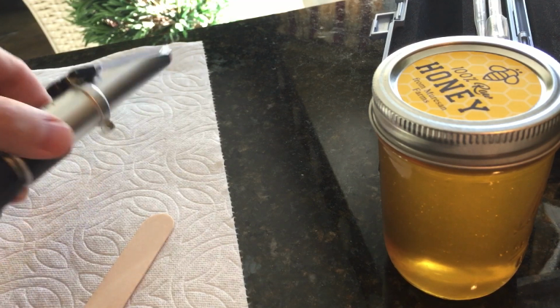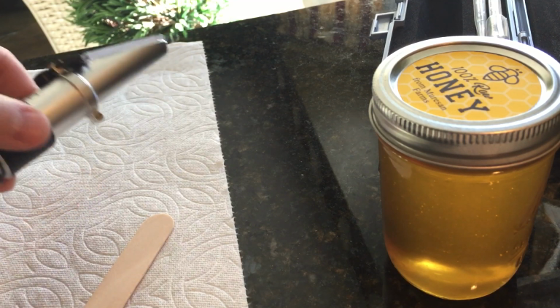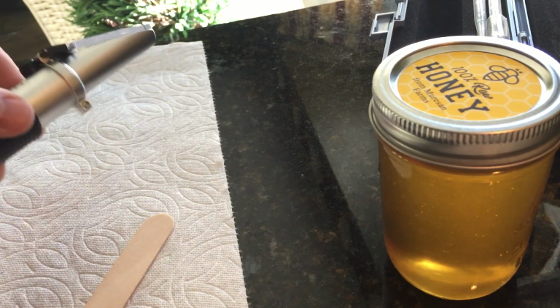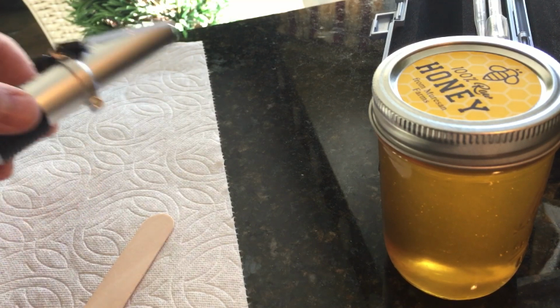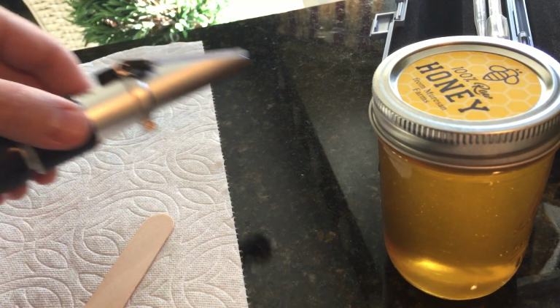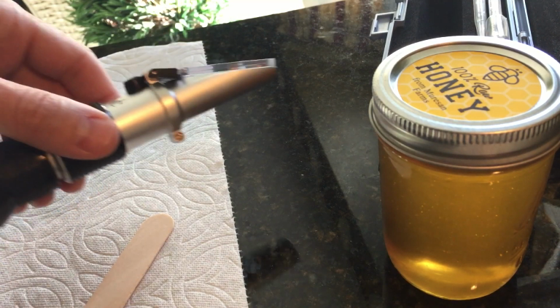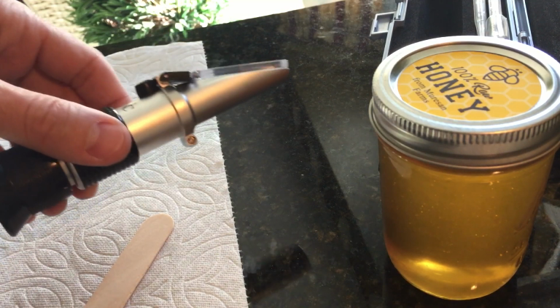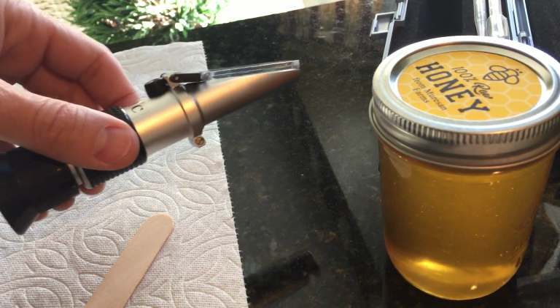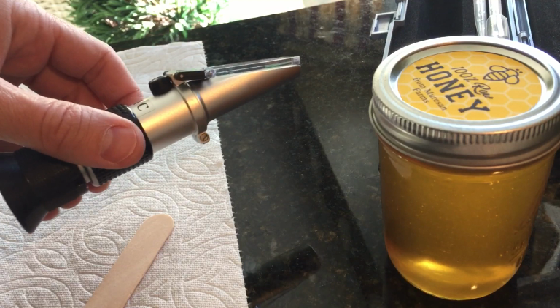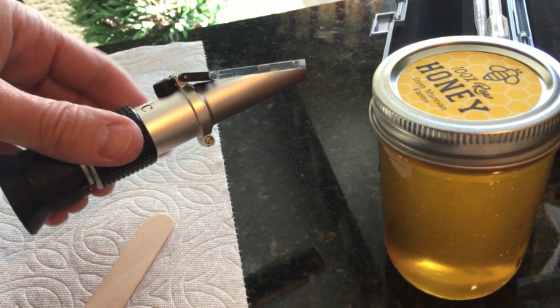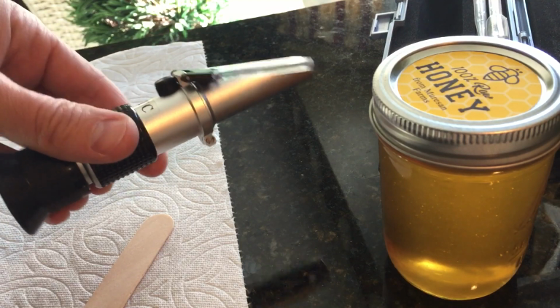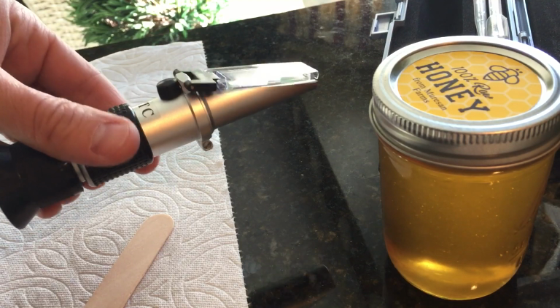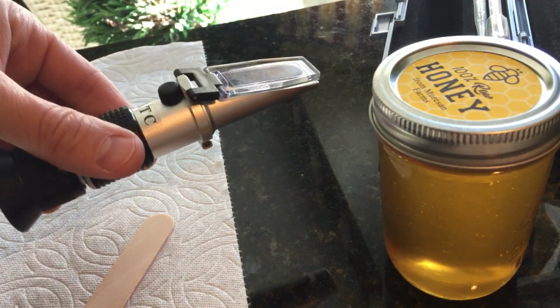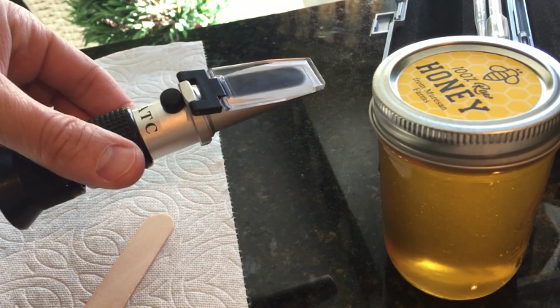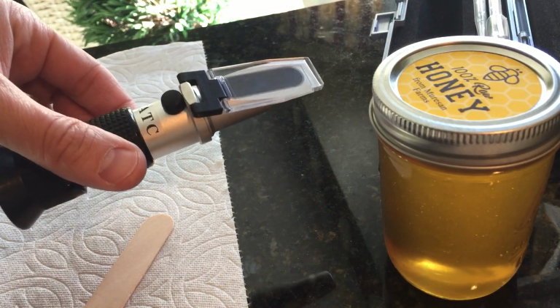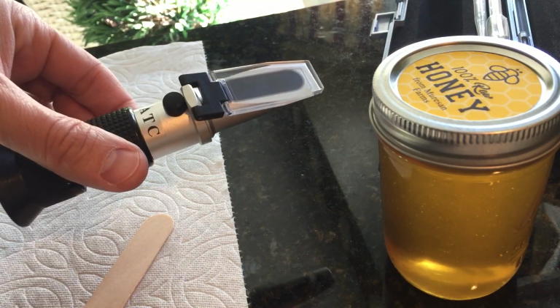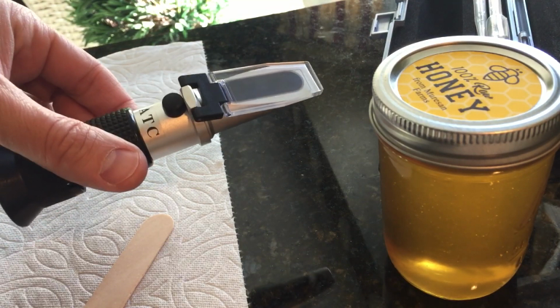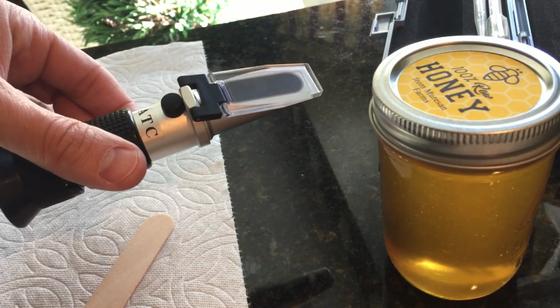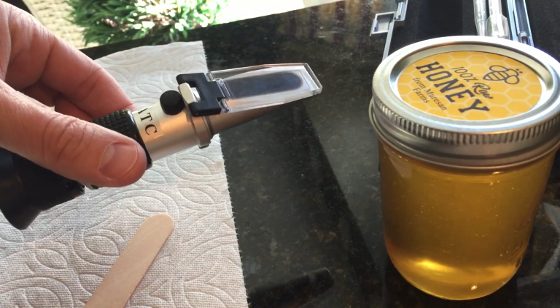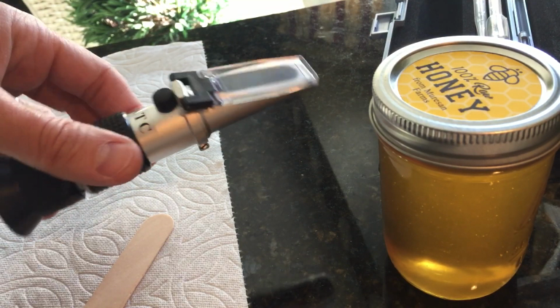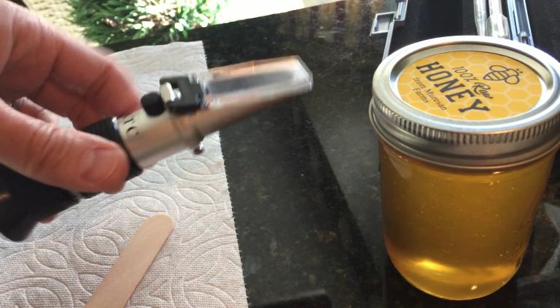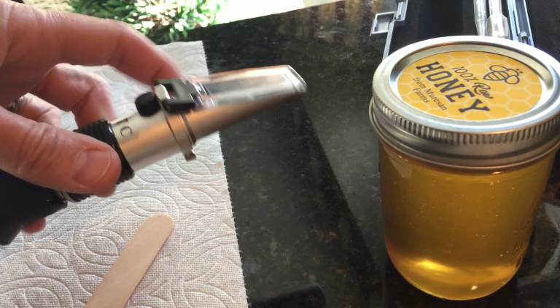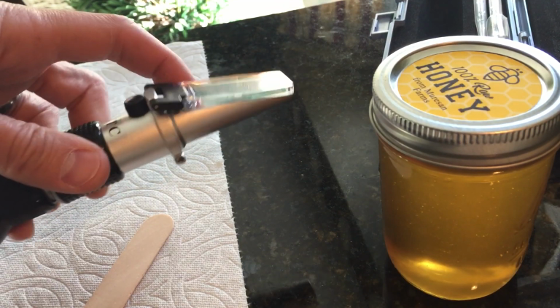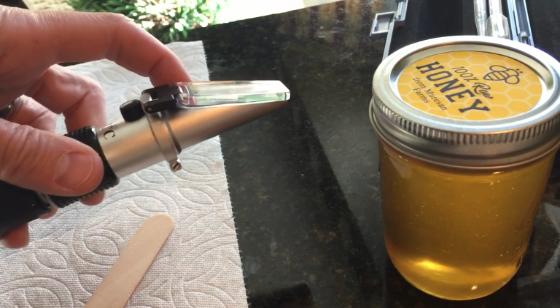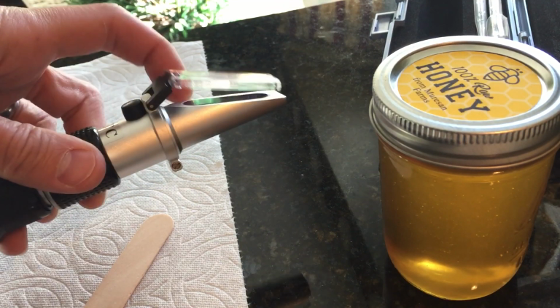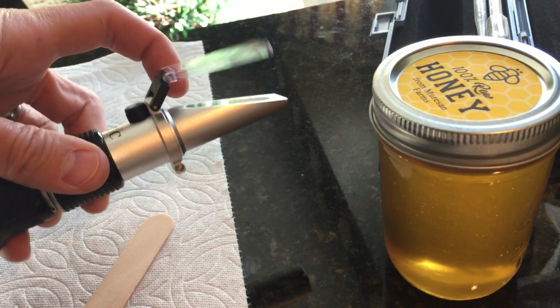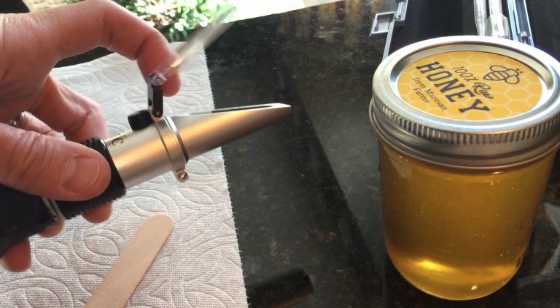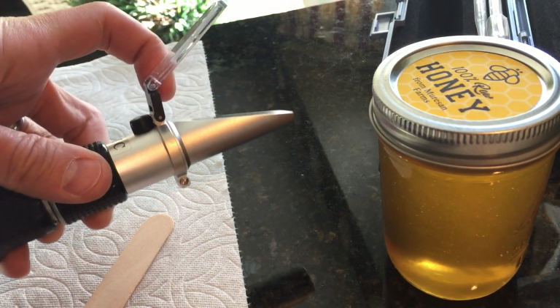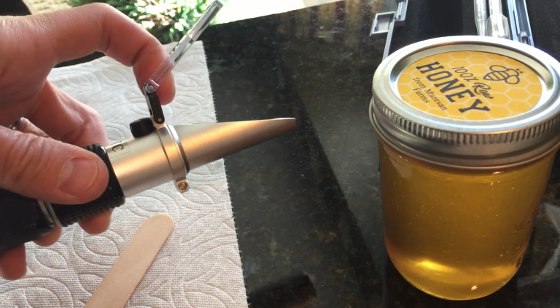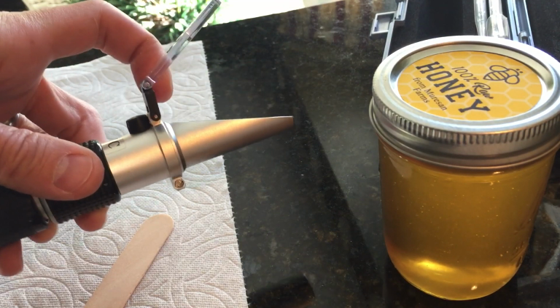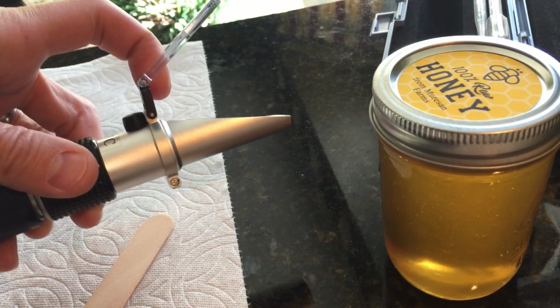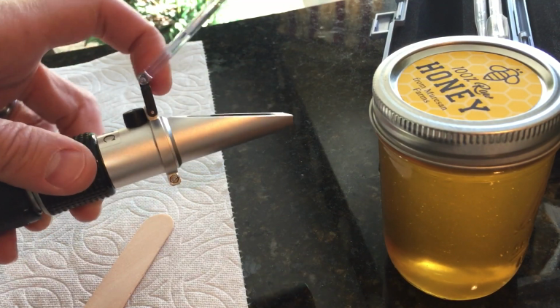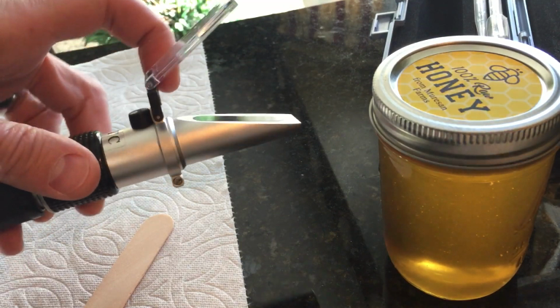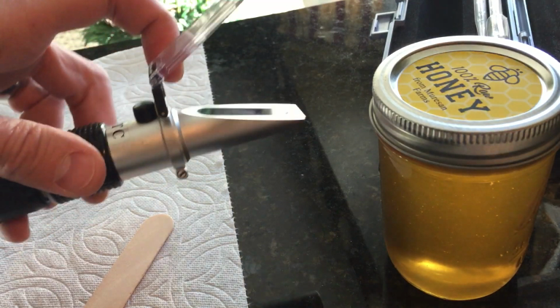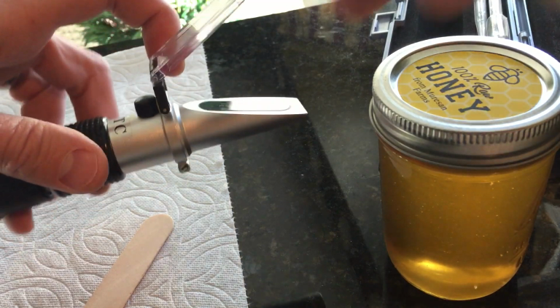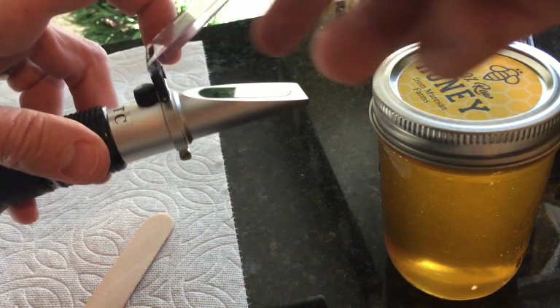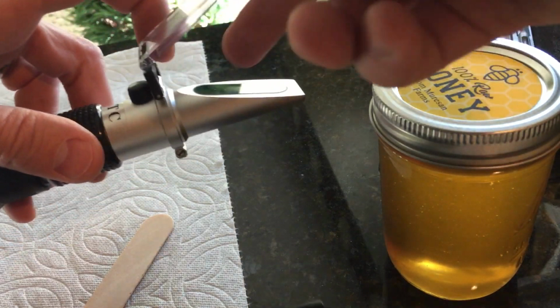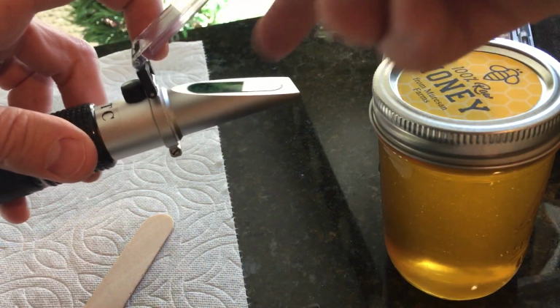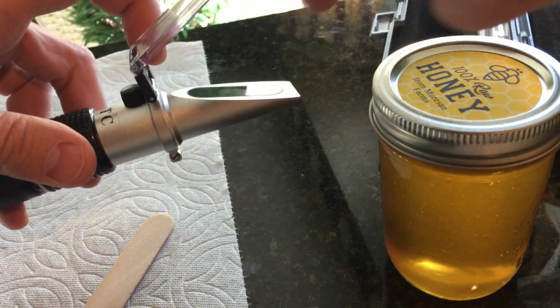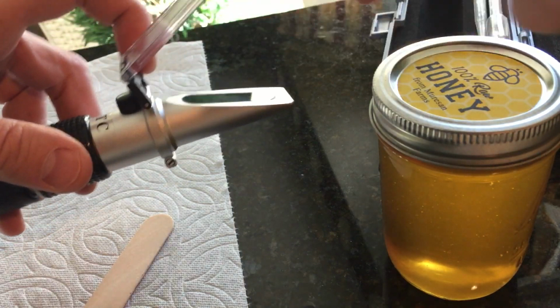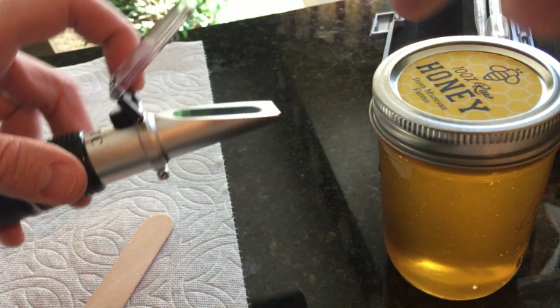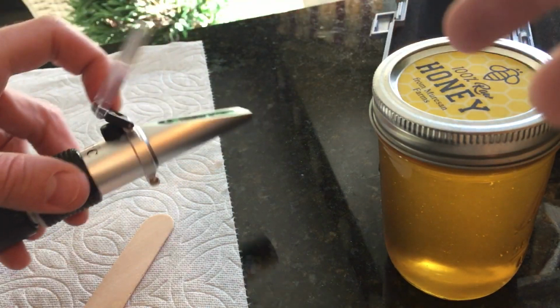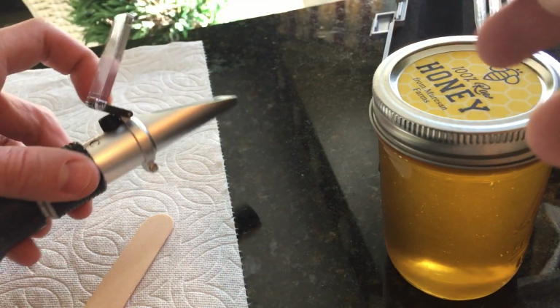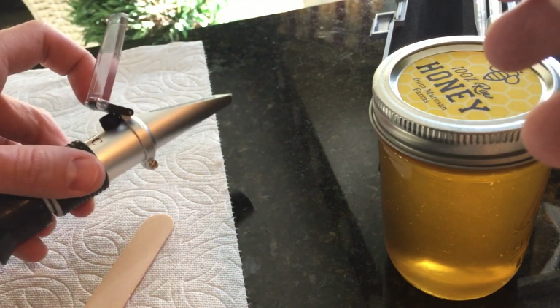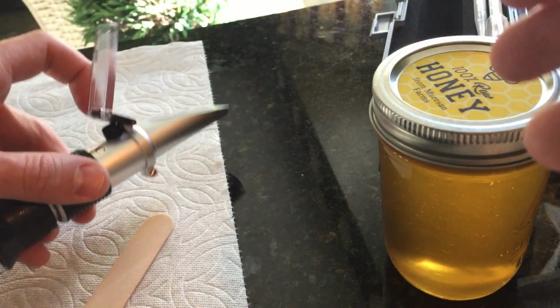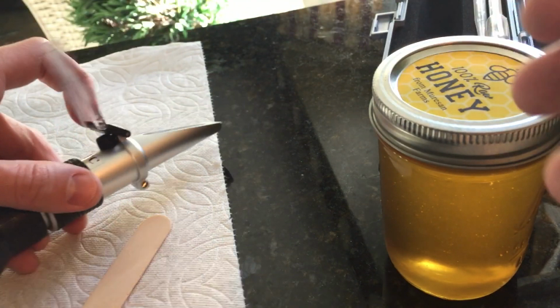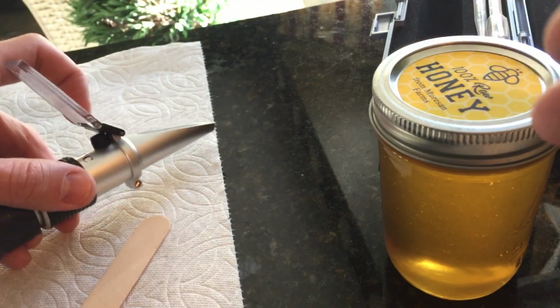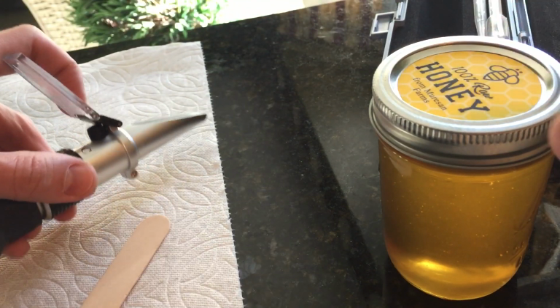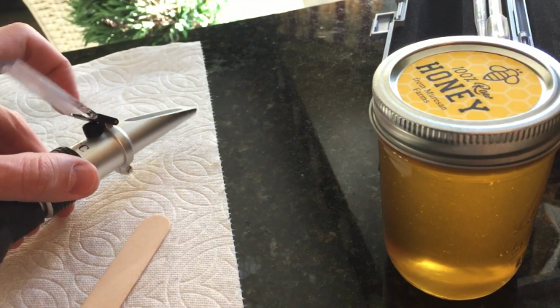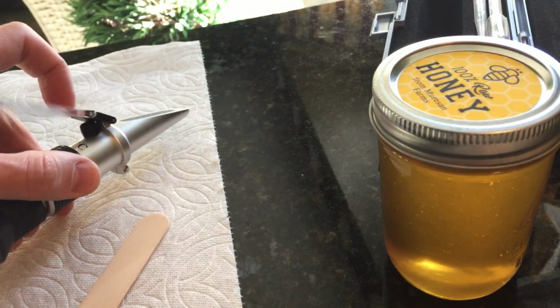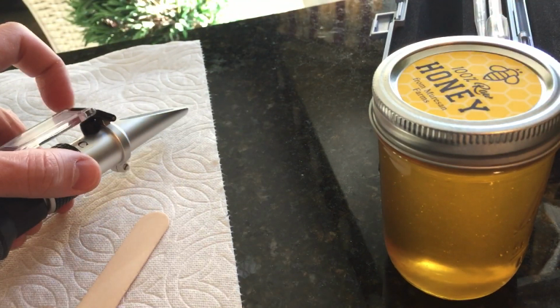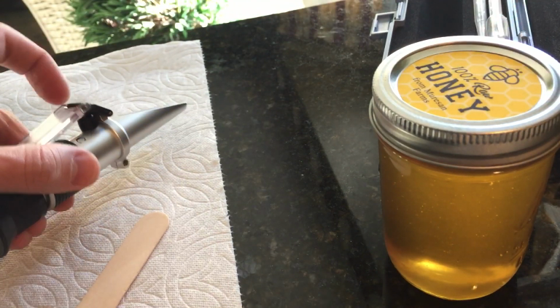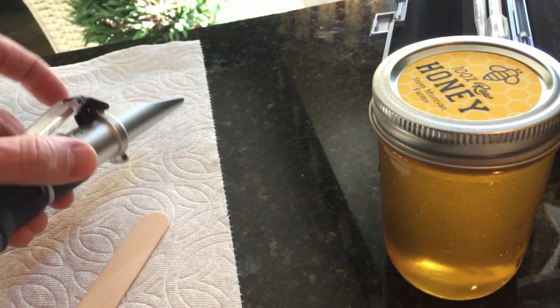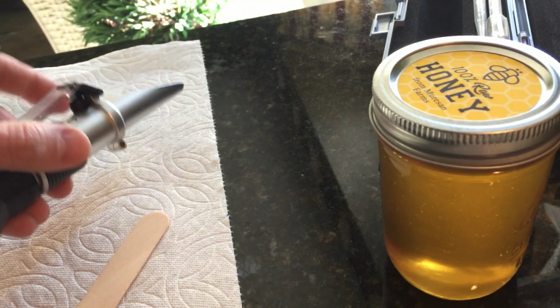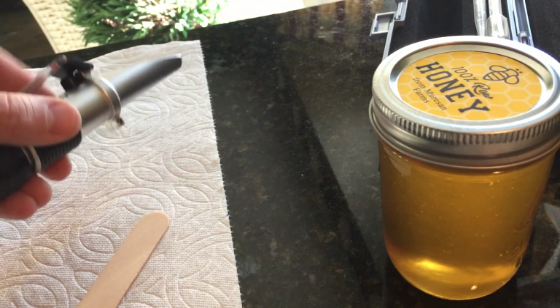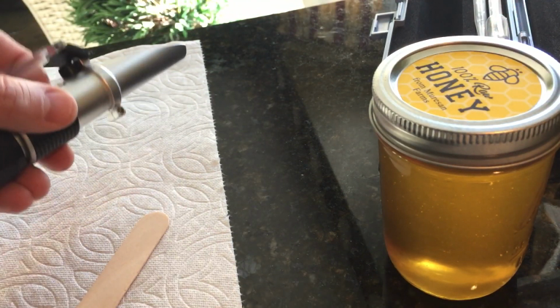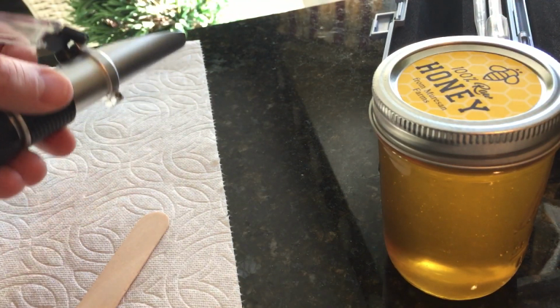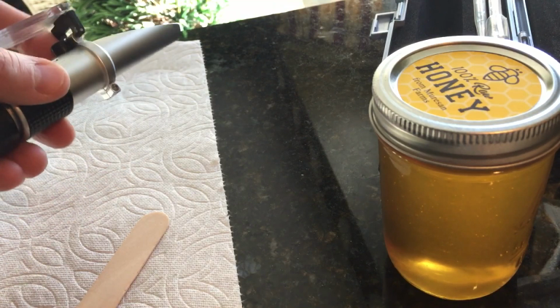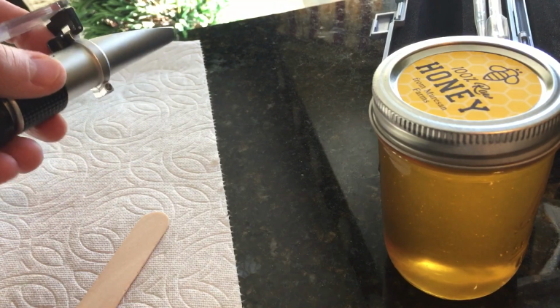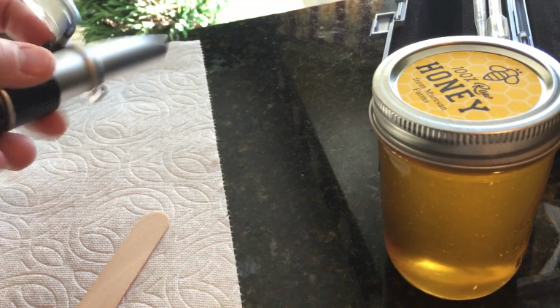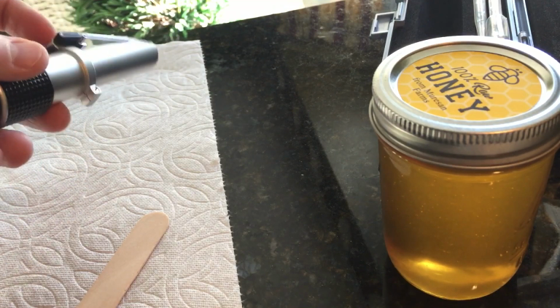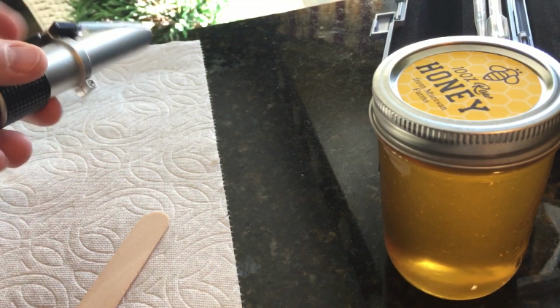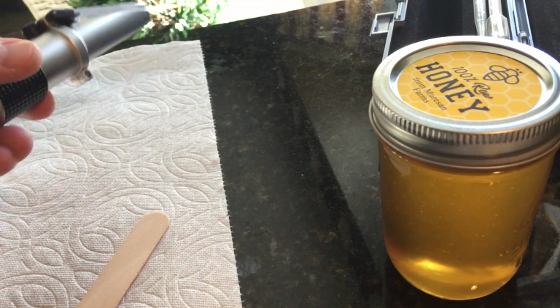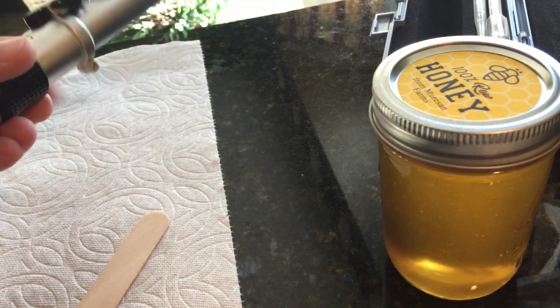If anyone's interested in how we do that, this is a refractometer. Put a little honey on the slide here, and then we'll check the moisture content.